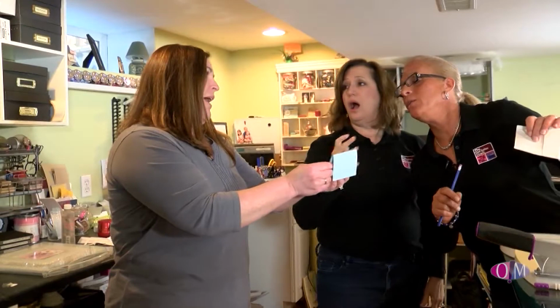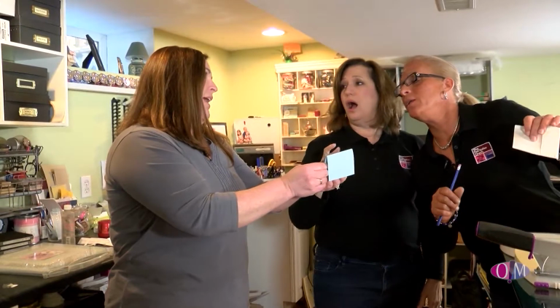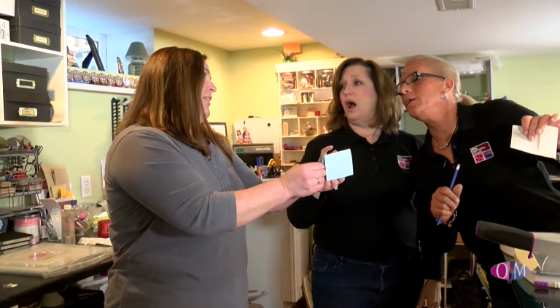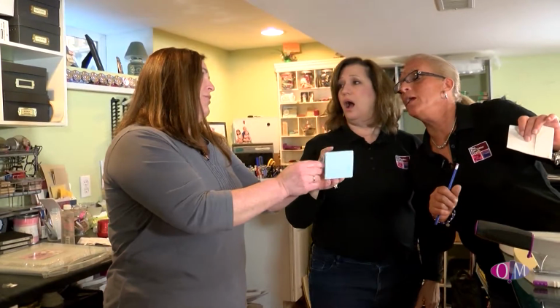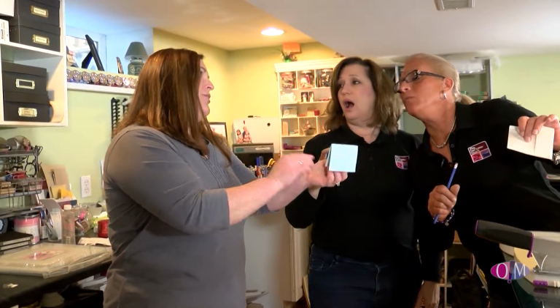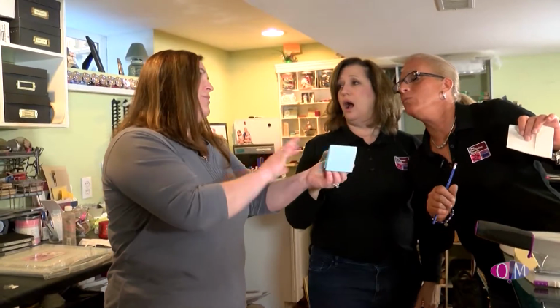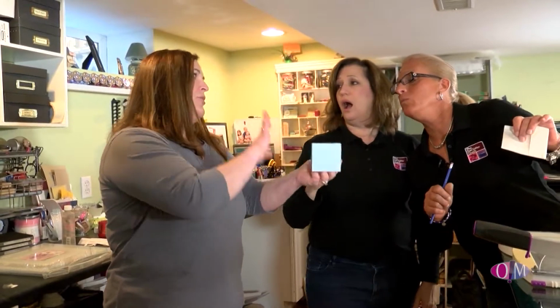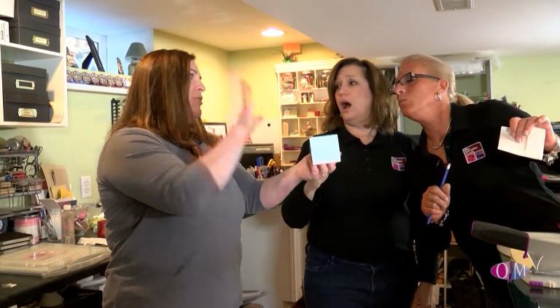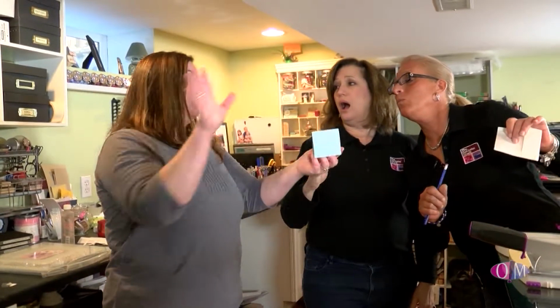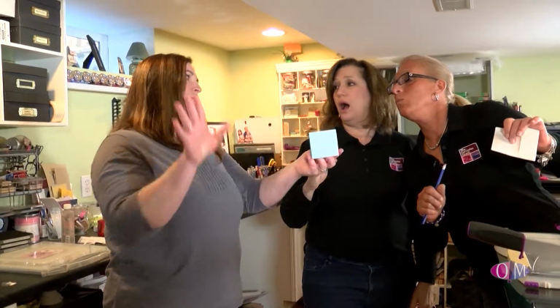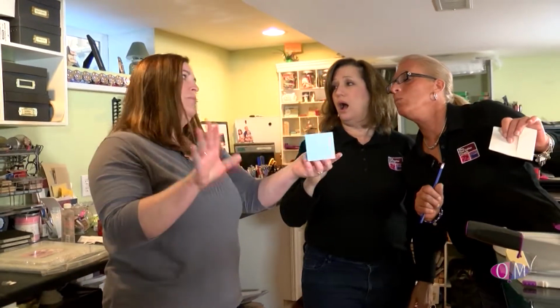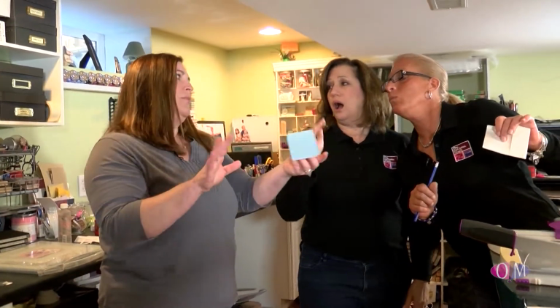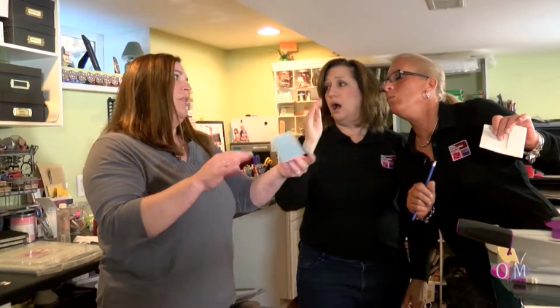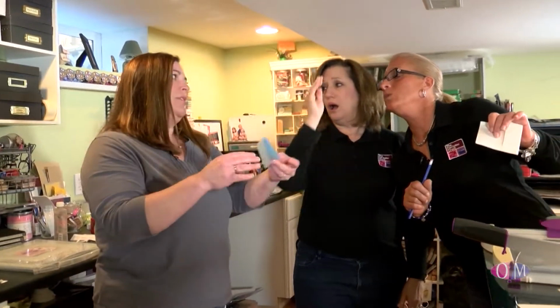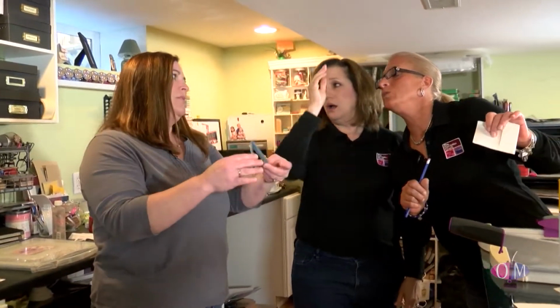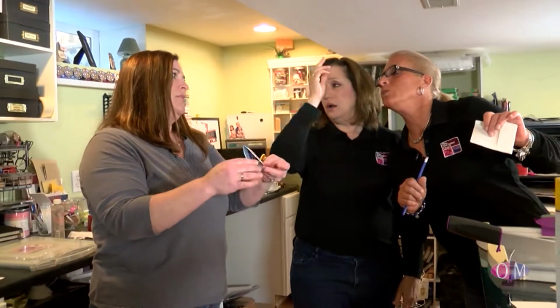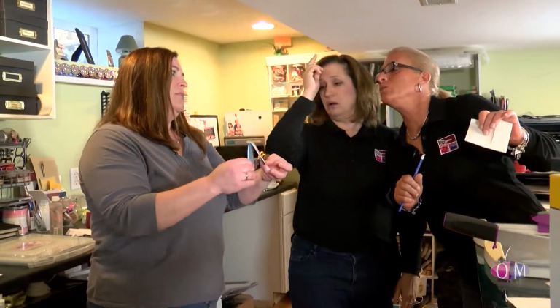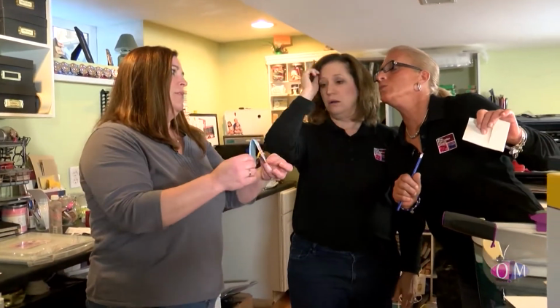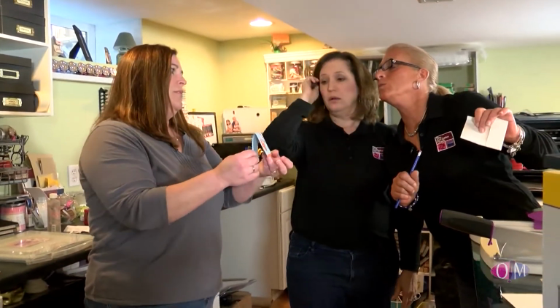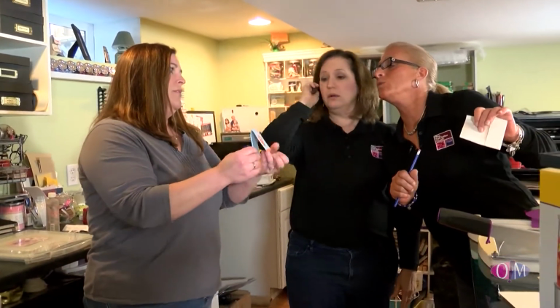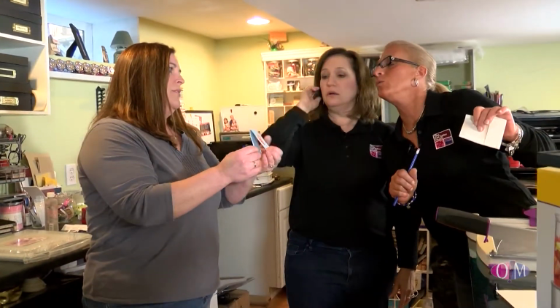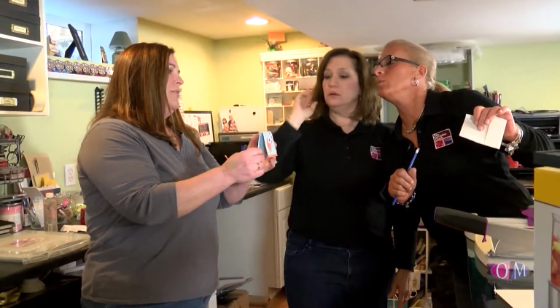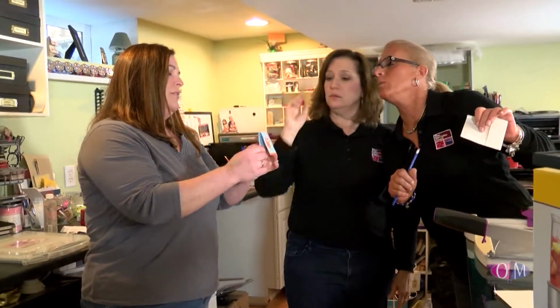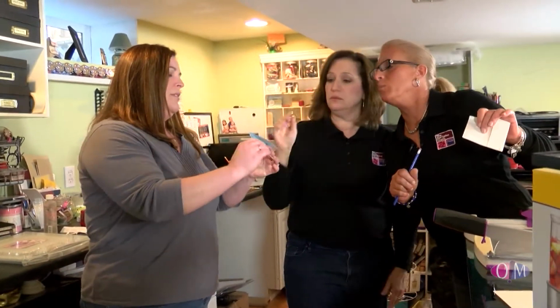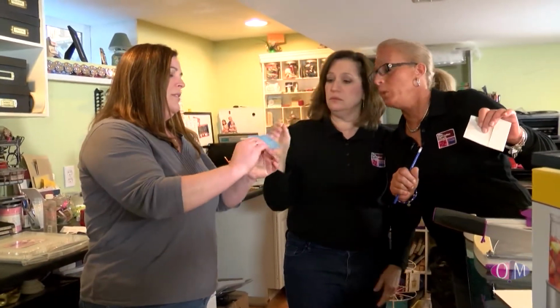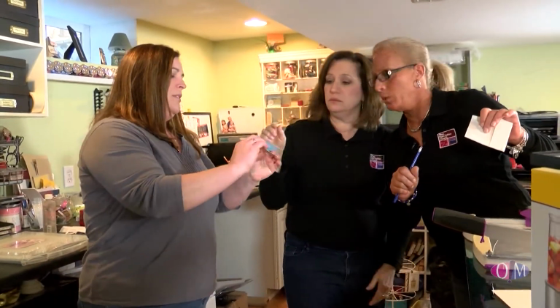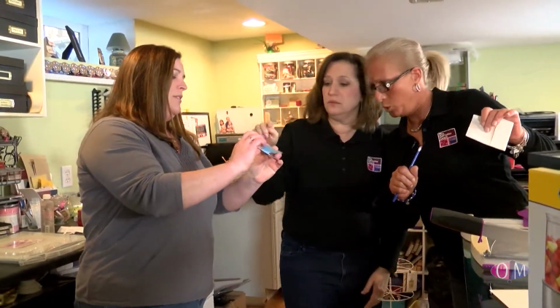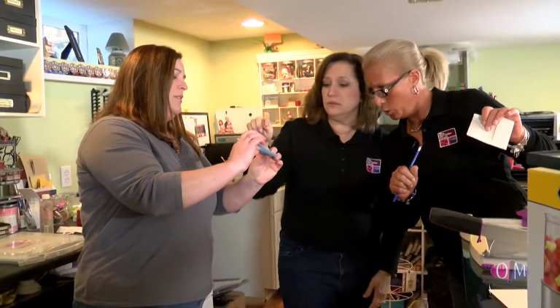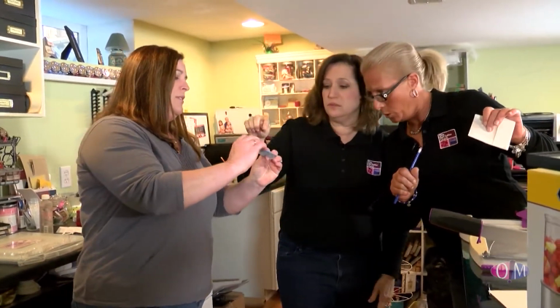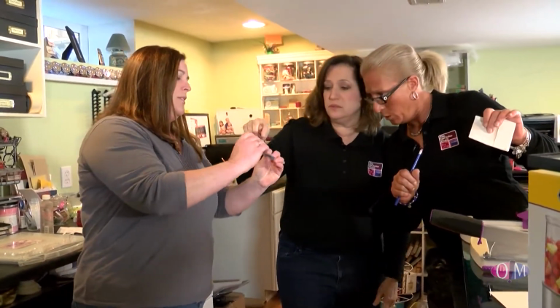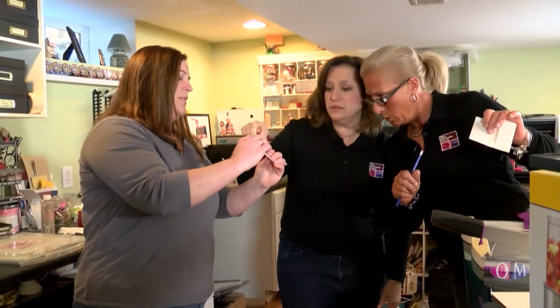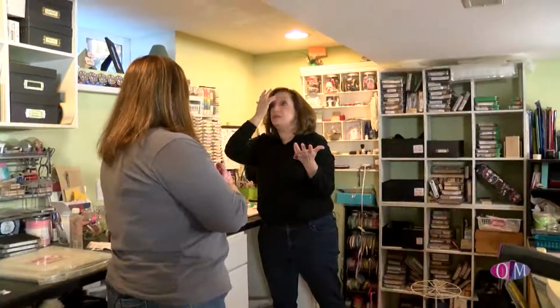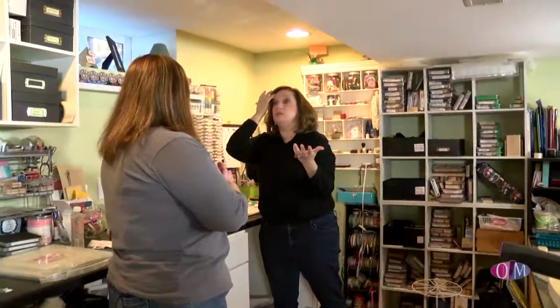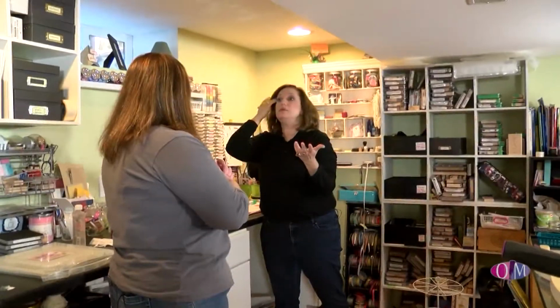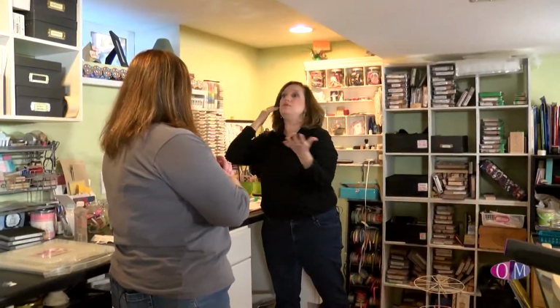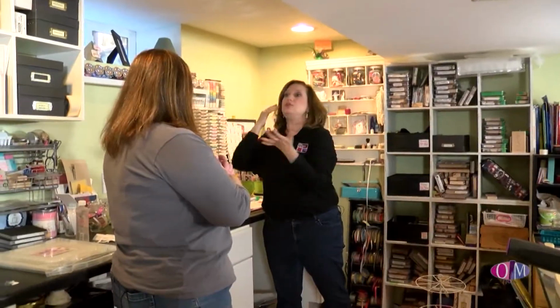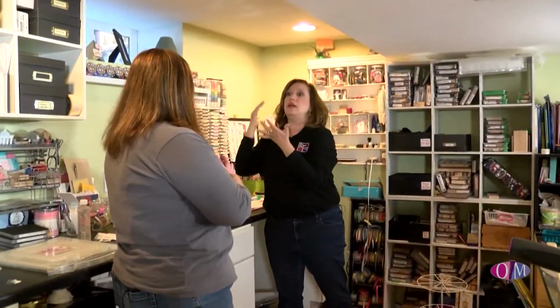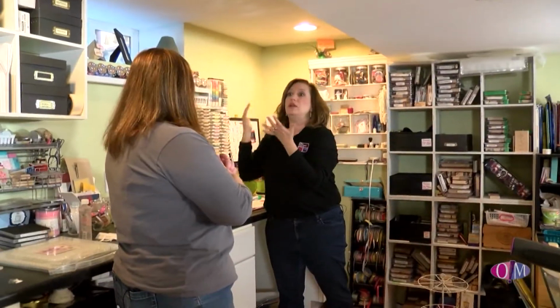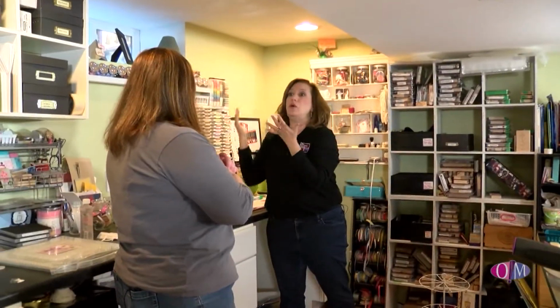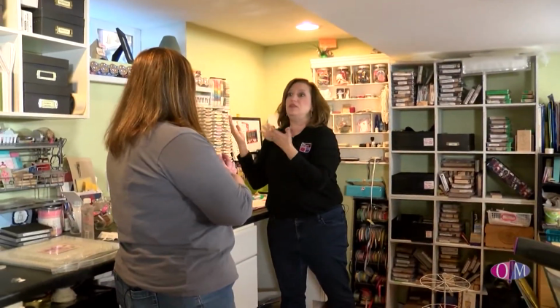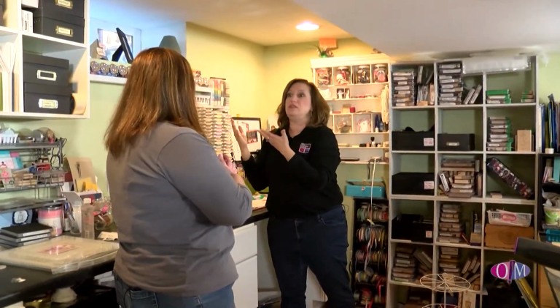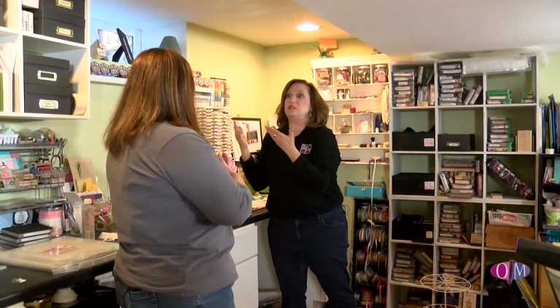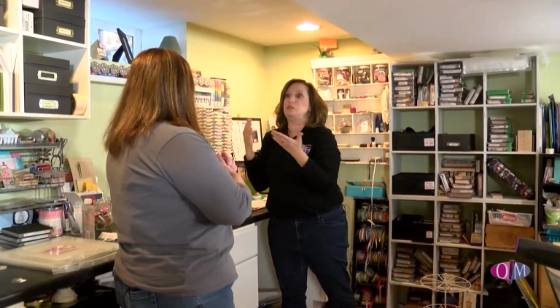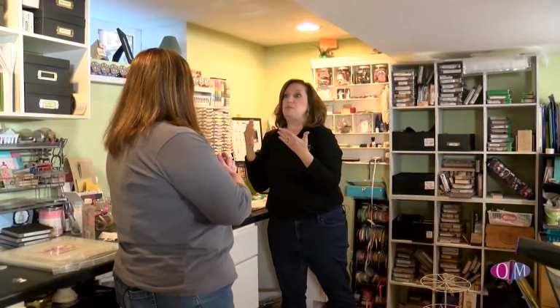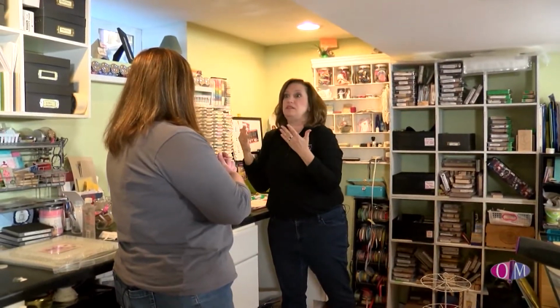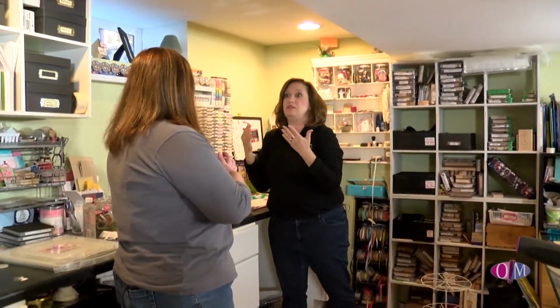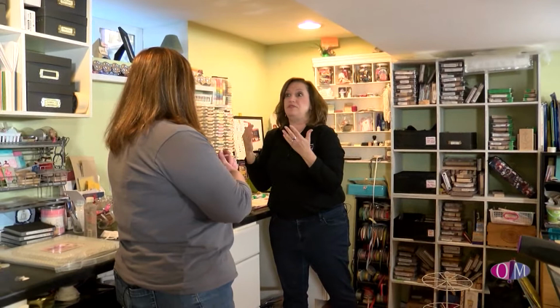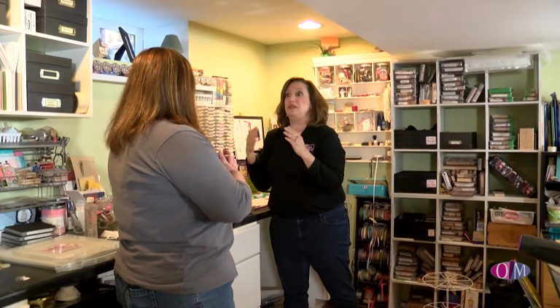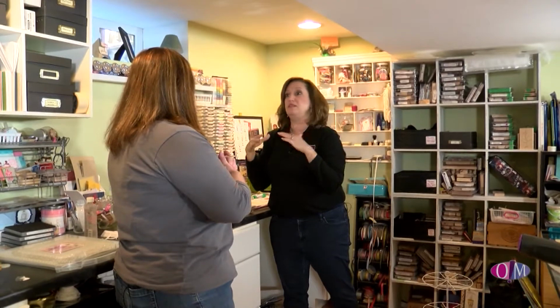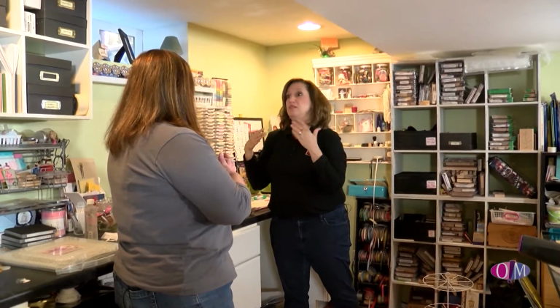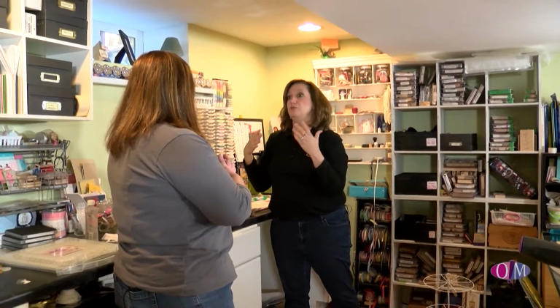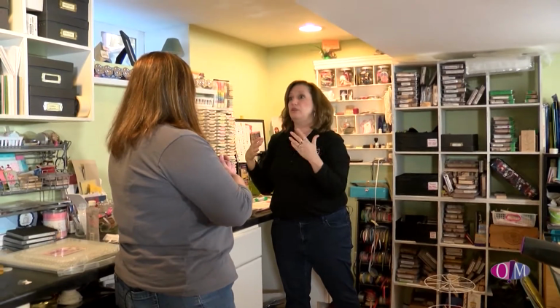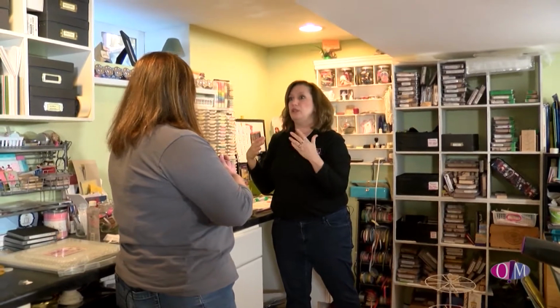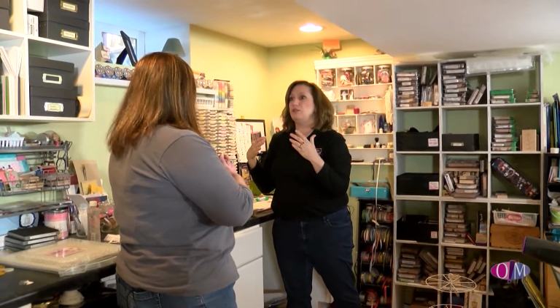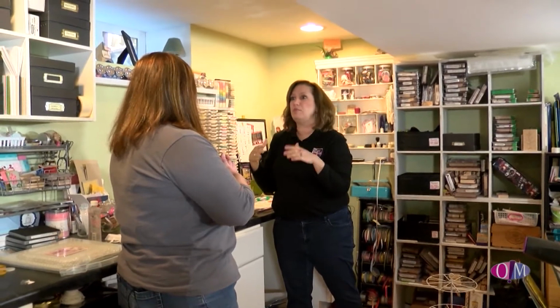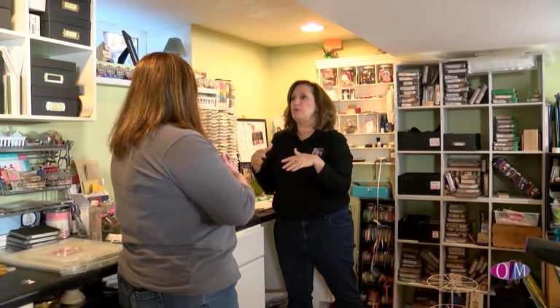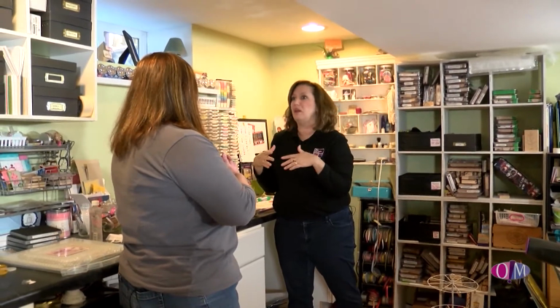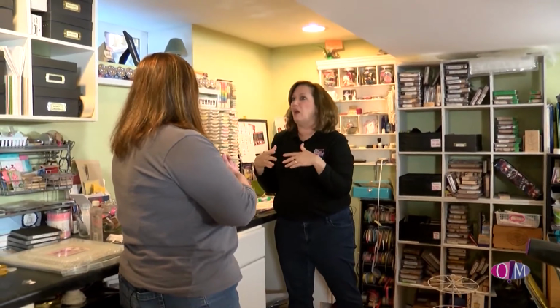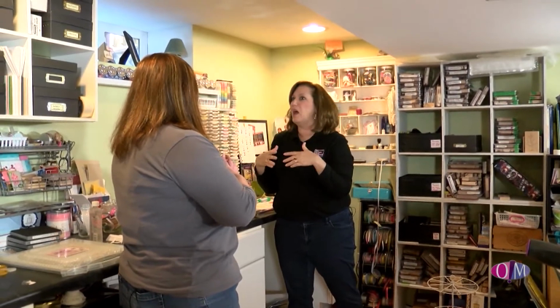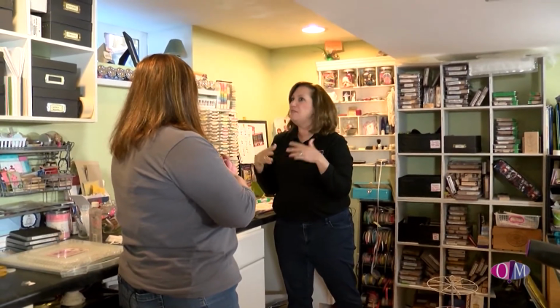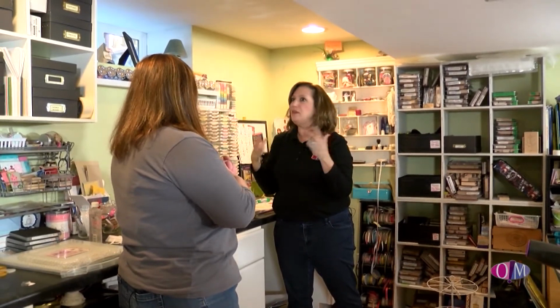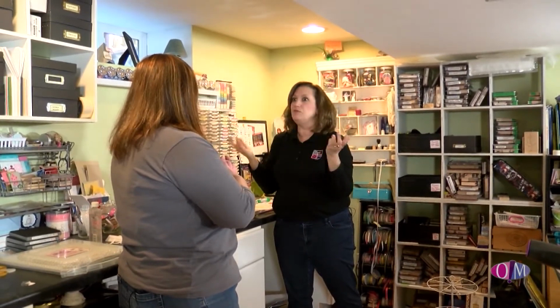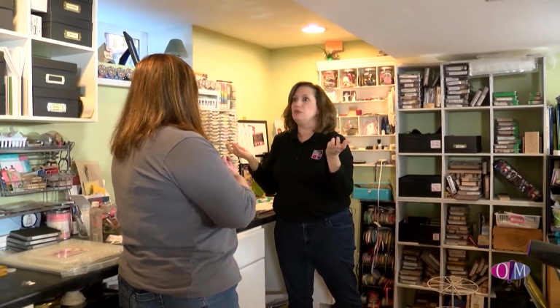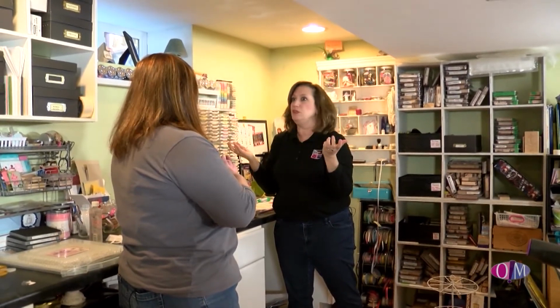Previously, we shared some tips with Michelle and cleared off a lot on her worktop surfaces. Watch as the declutter continues.